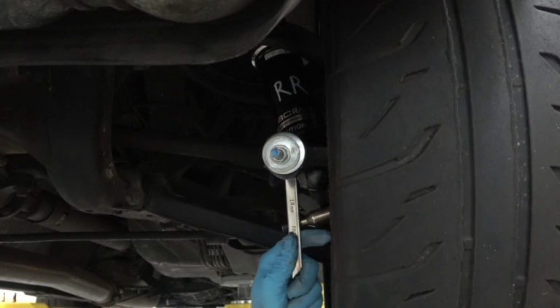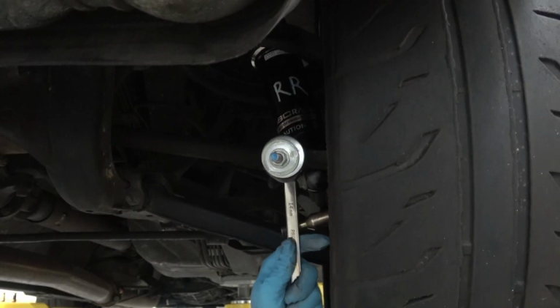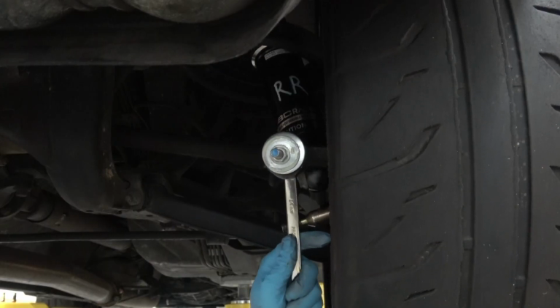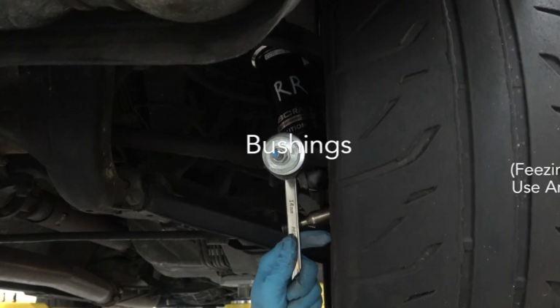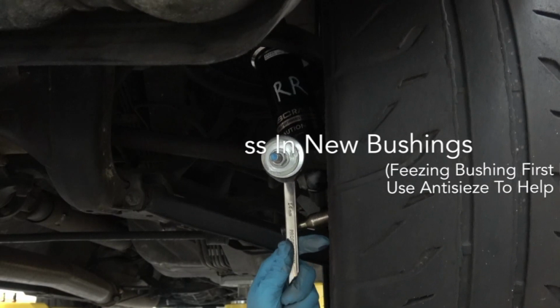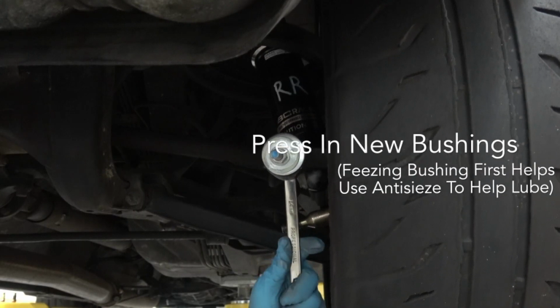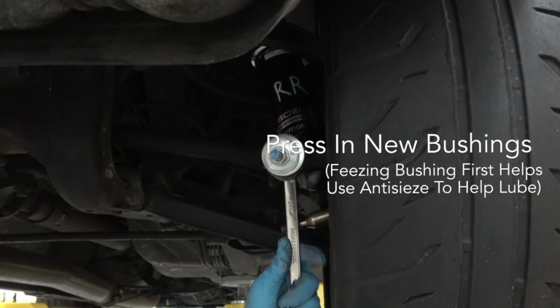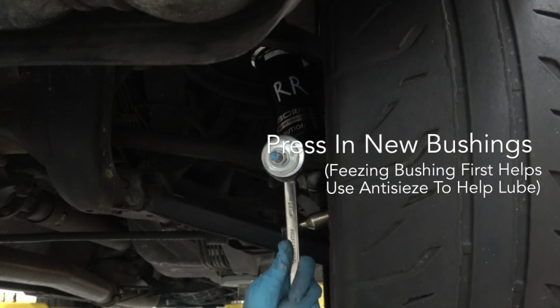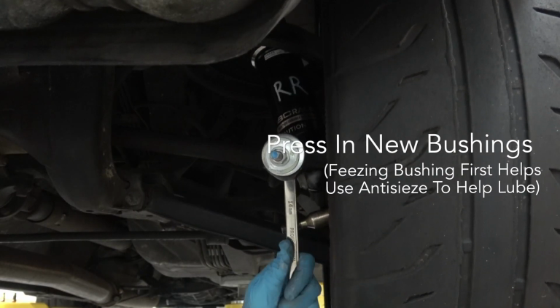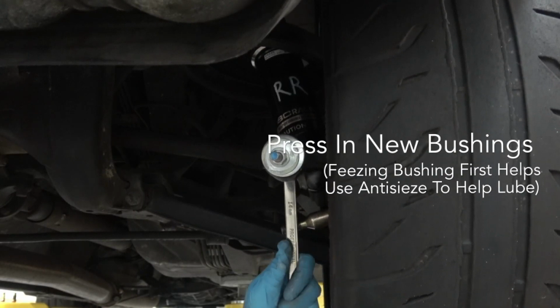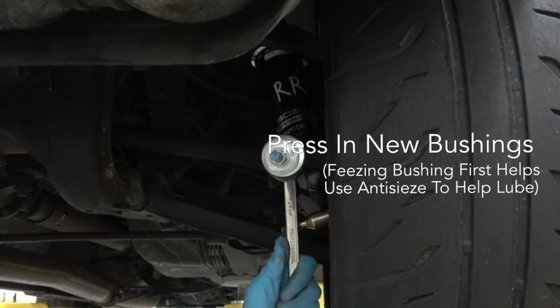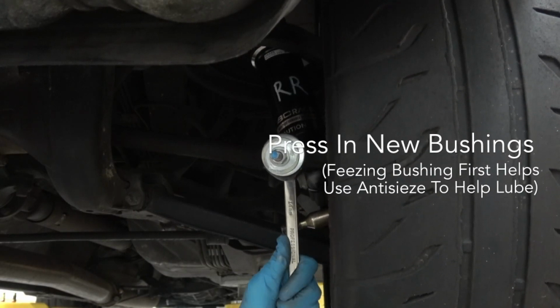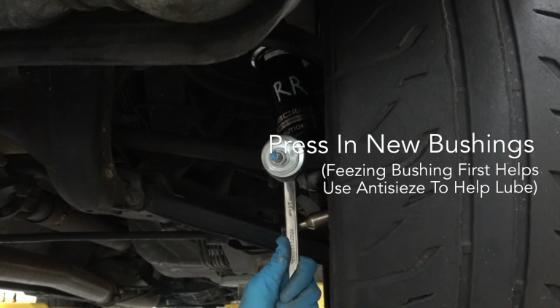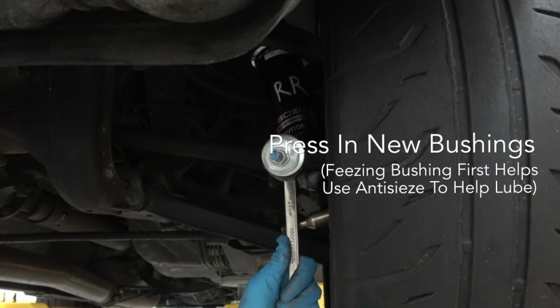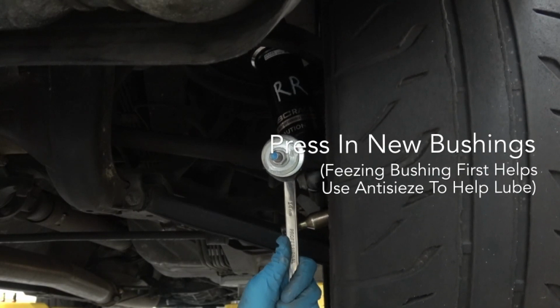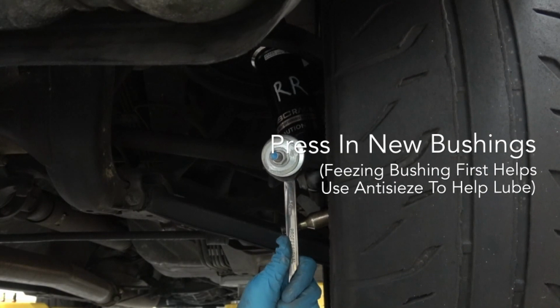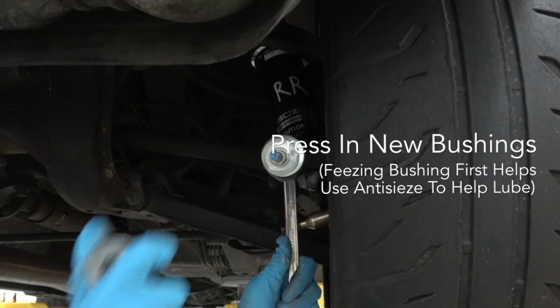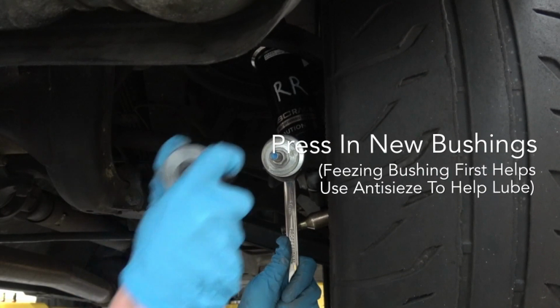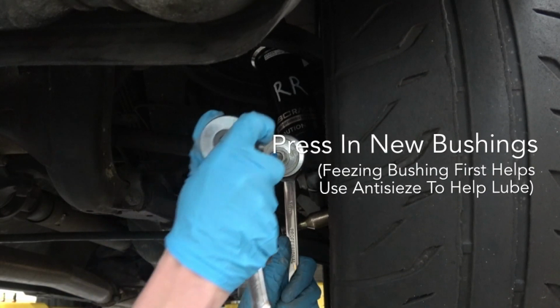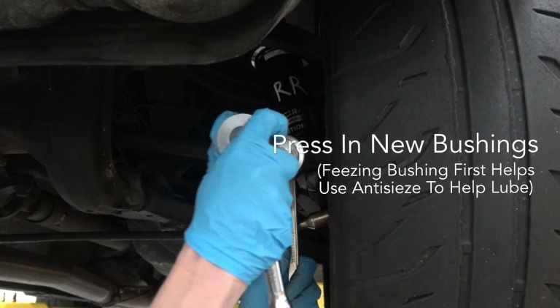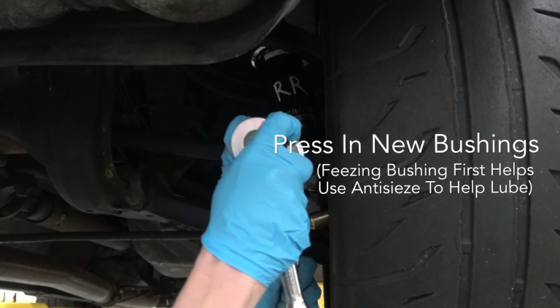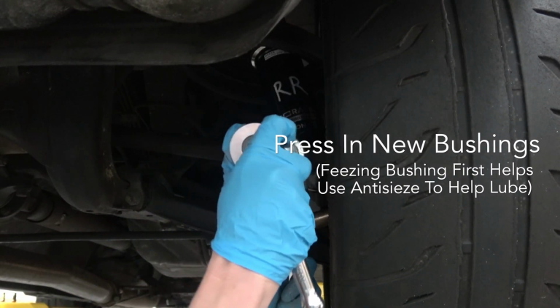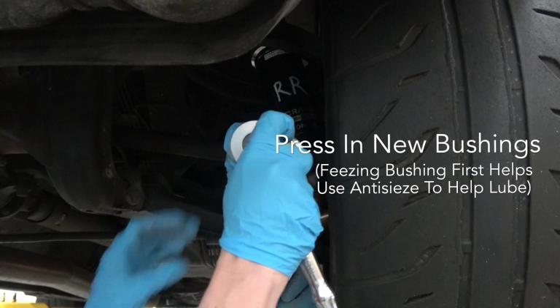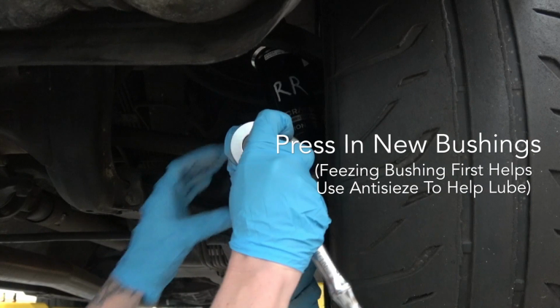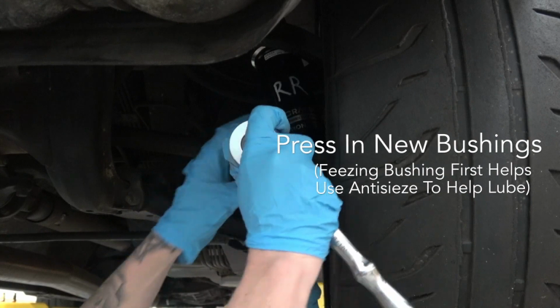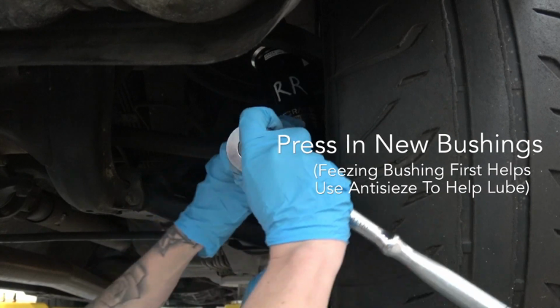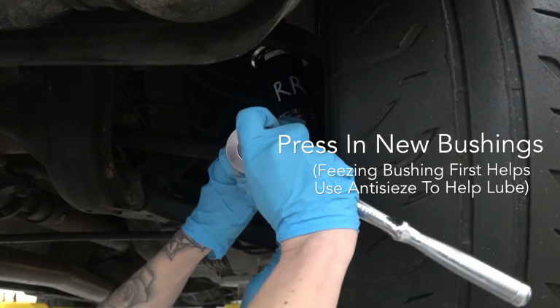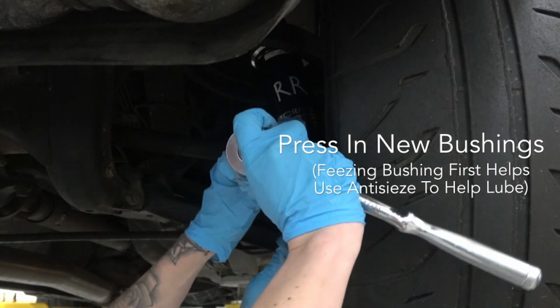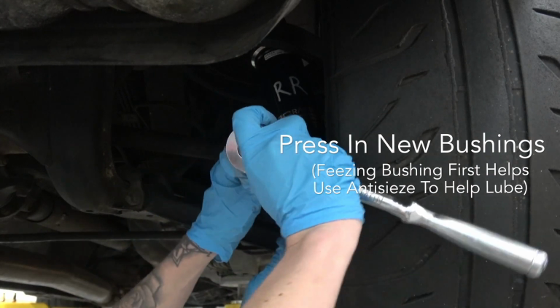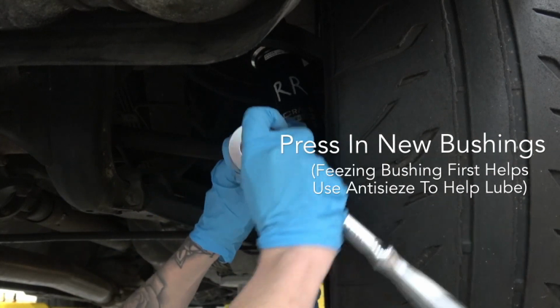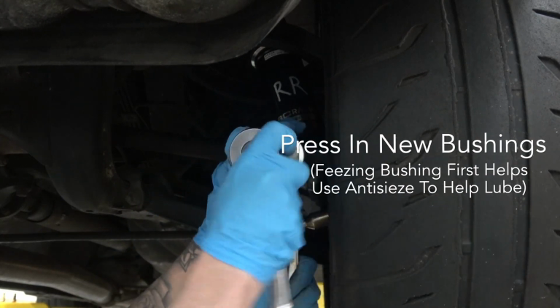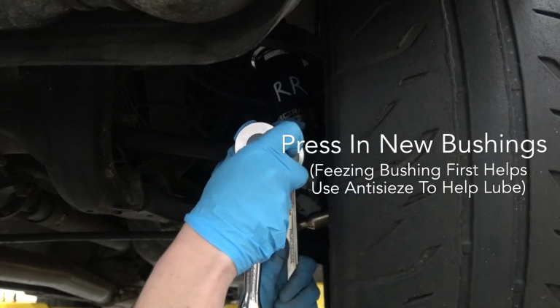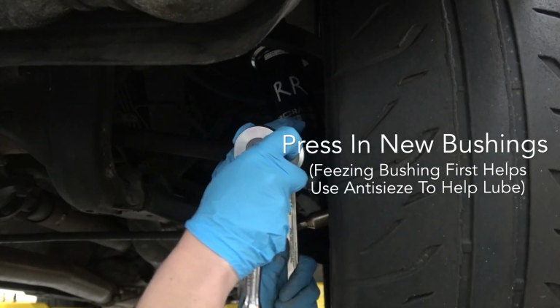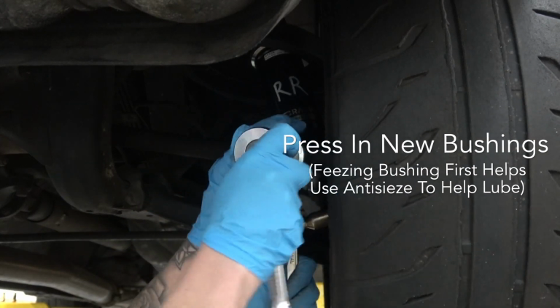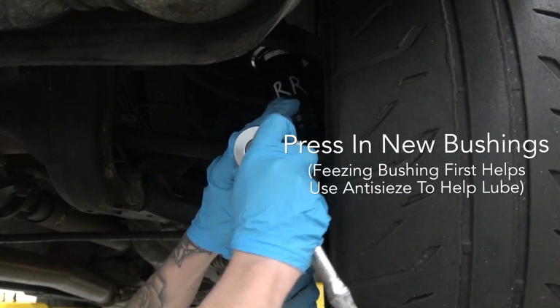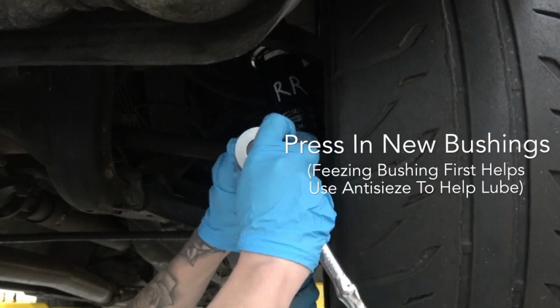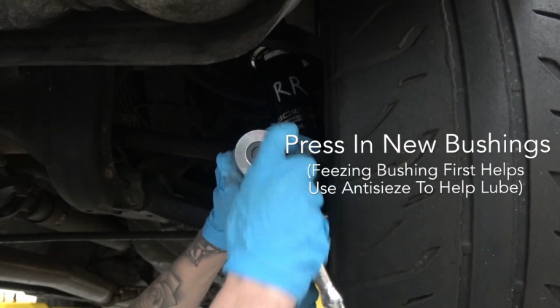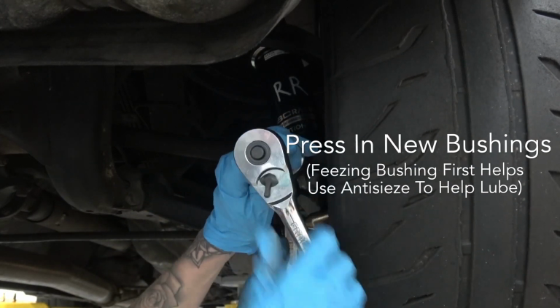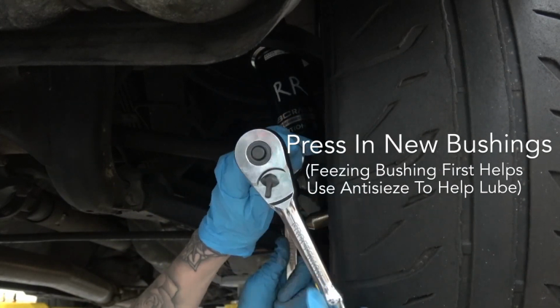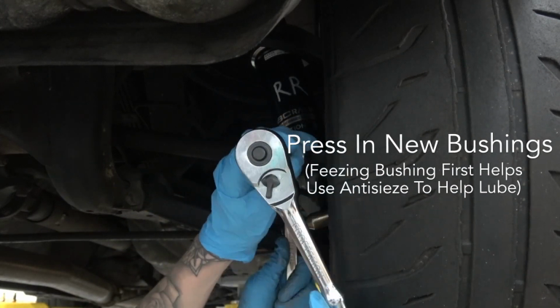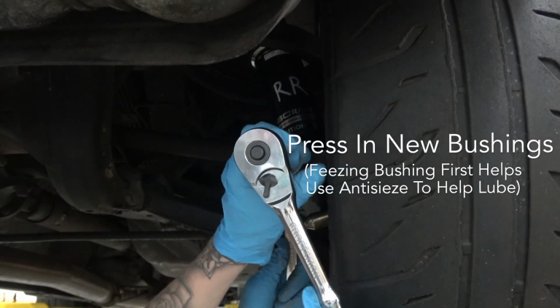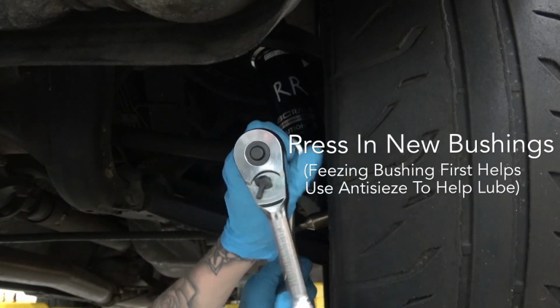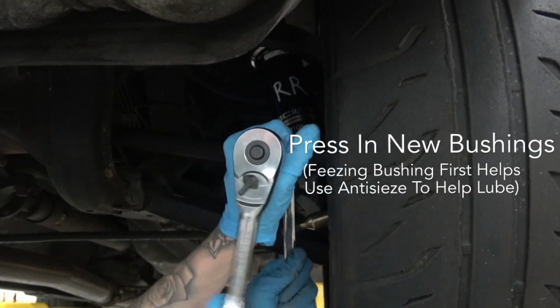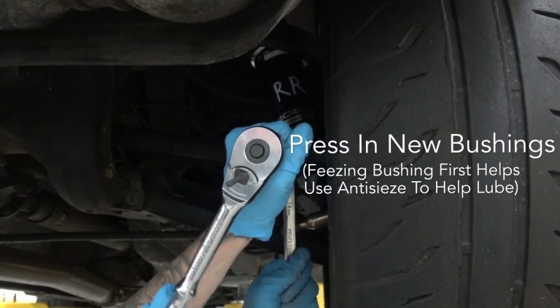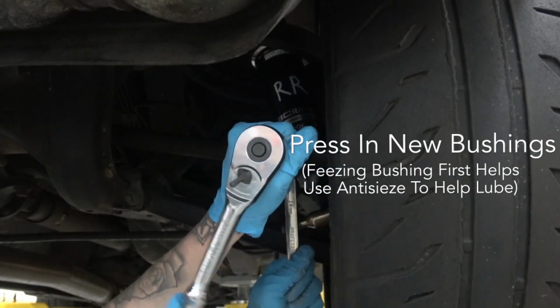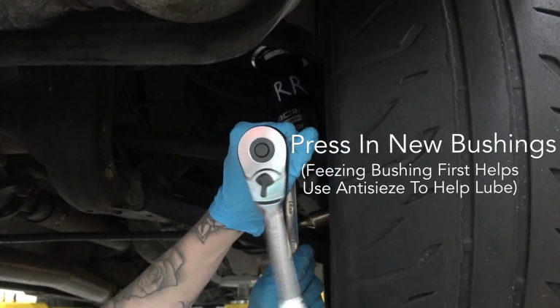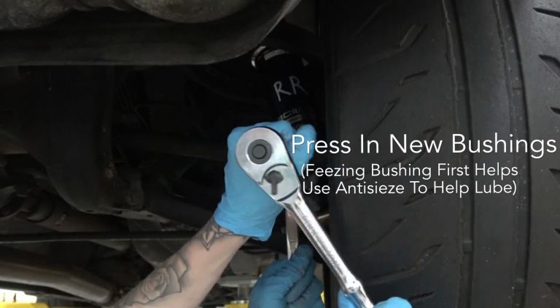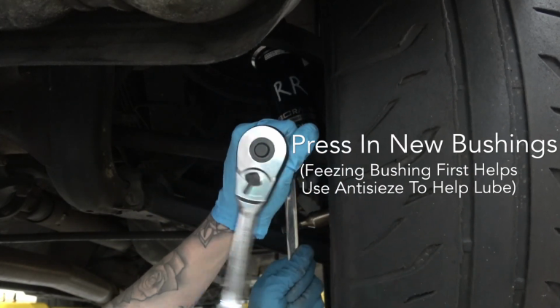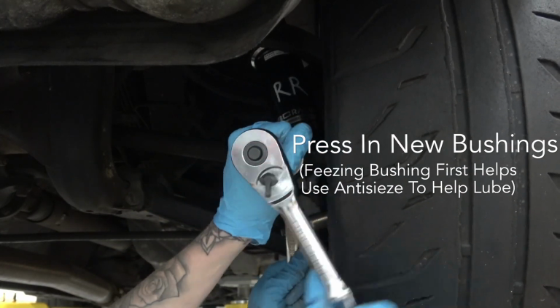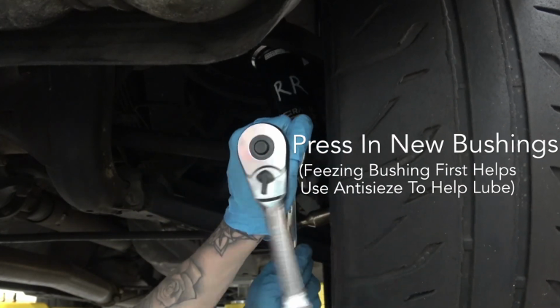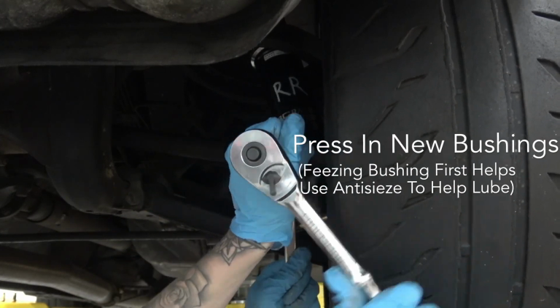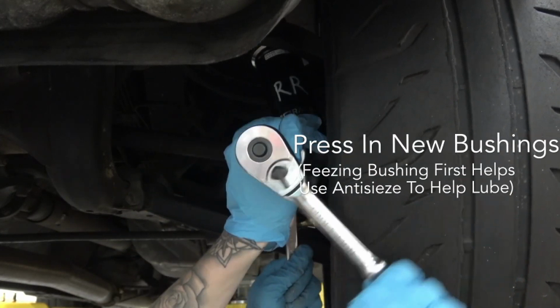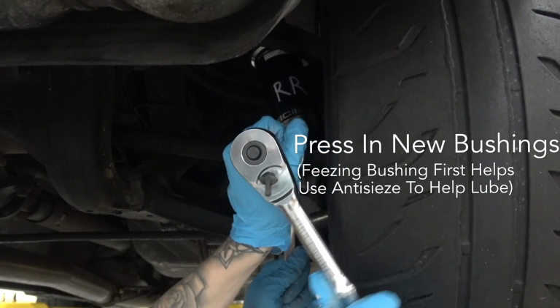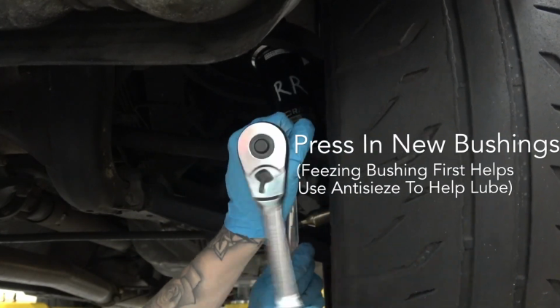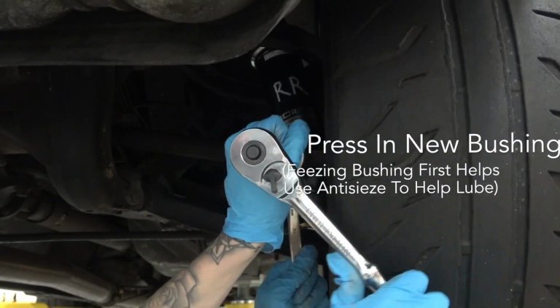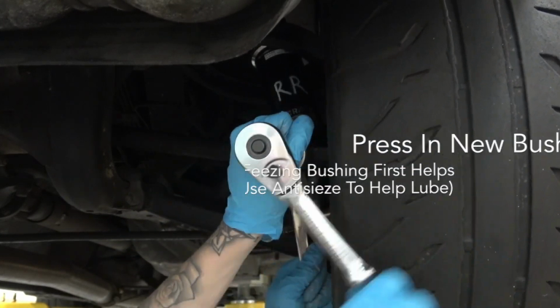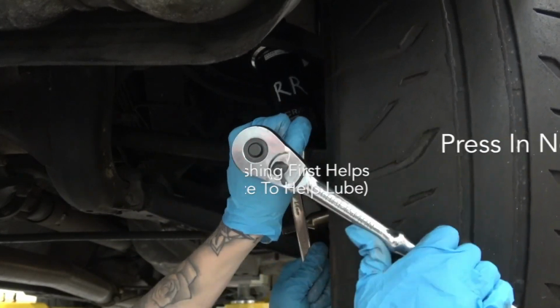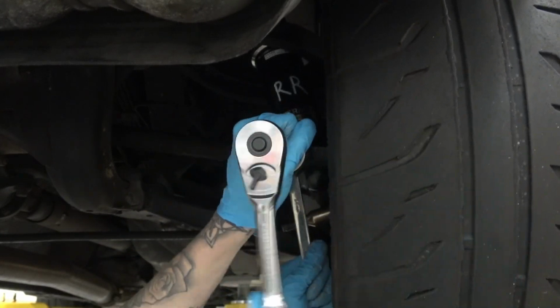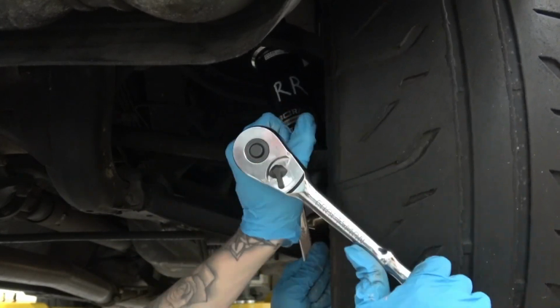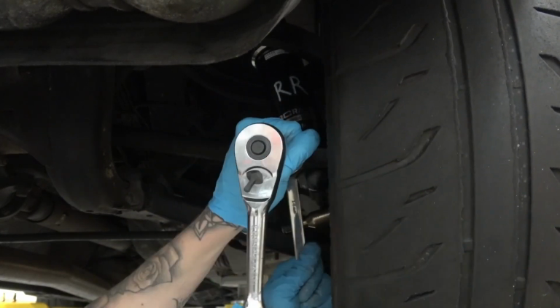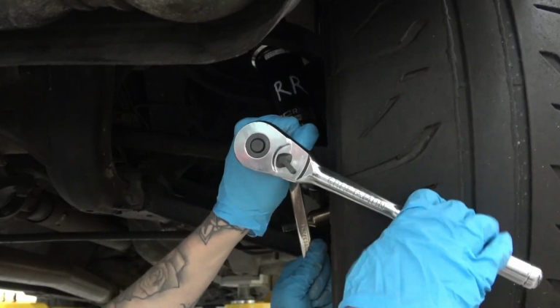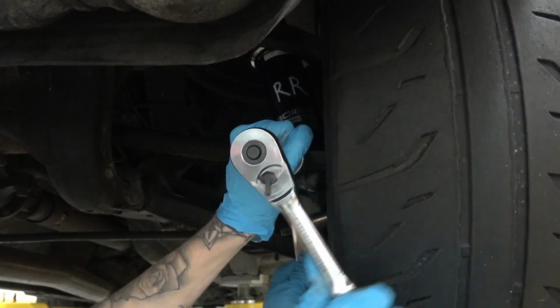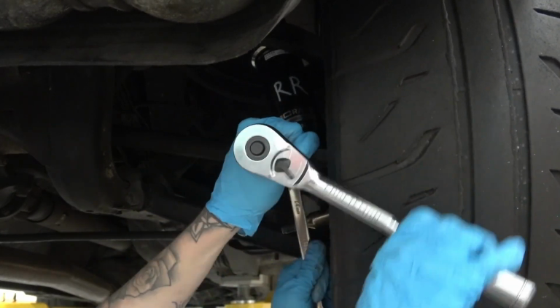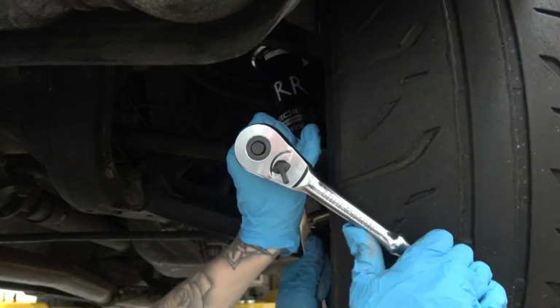Freezing the new SPL bushings and using anti-seize can help ease the installation process. Make sure the bushings start straight as they are pressed in.